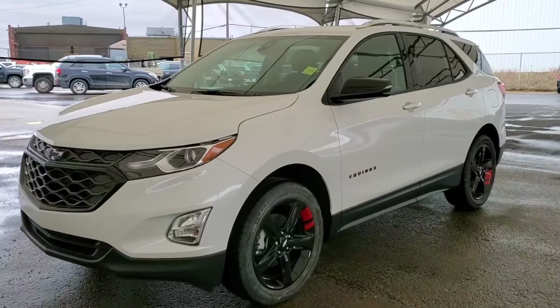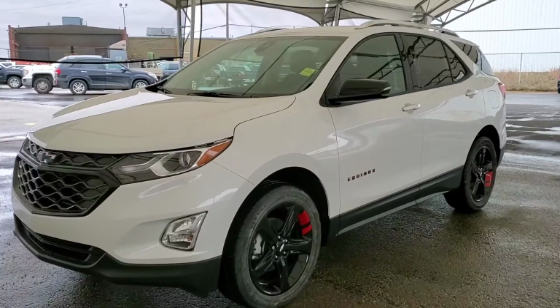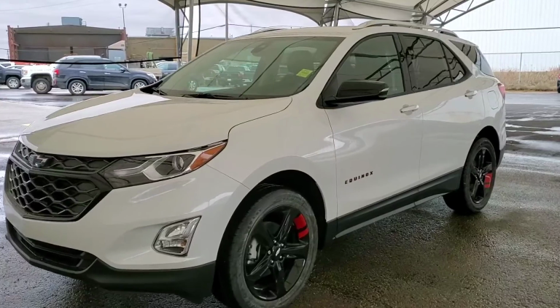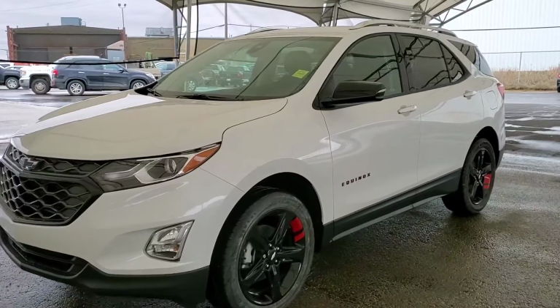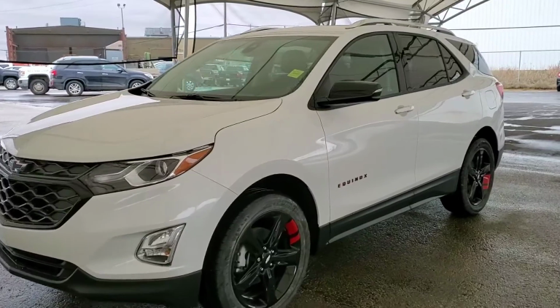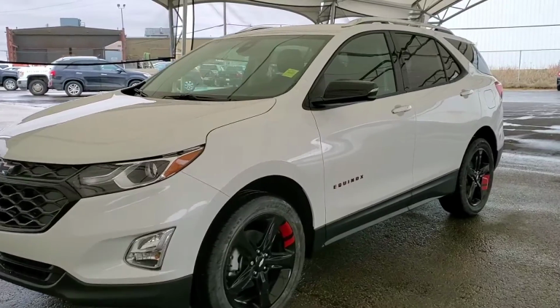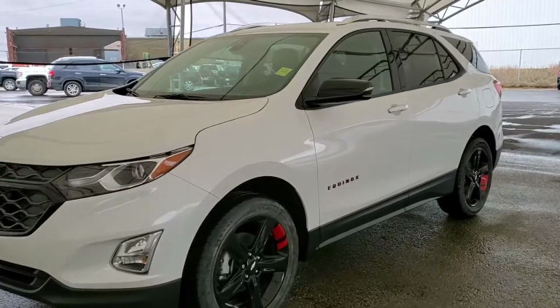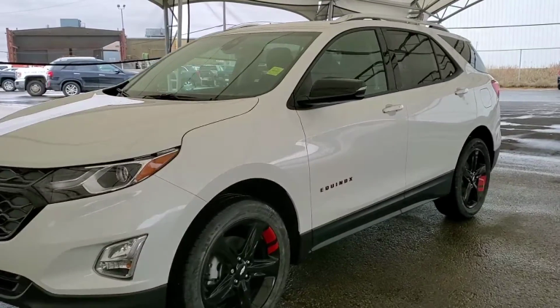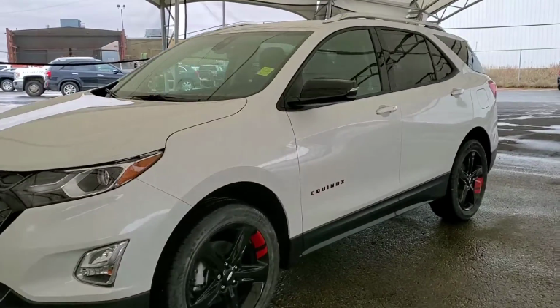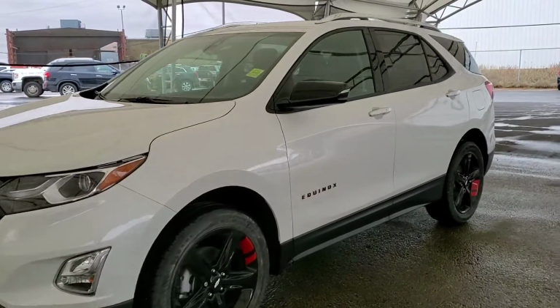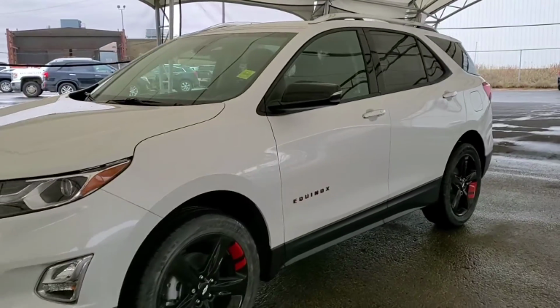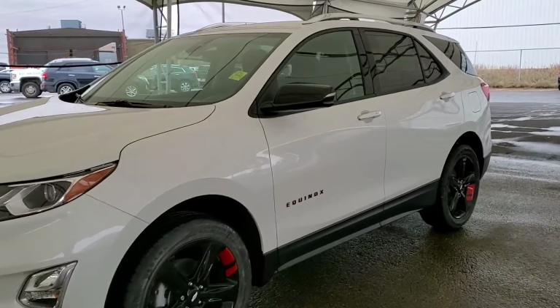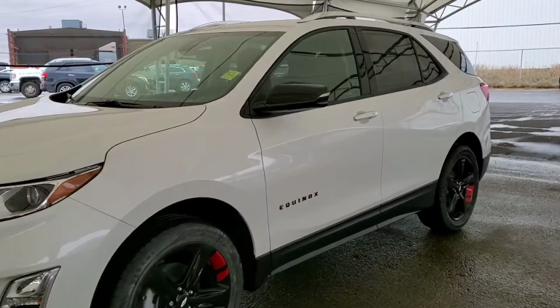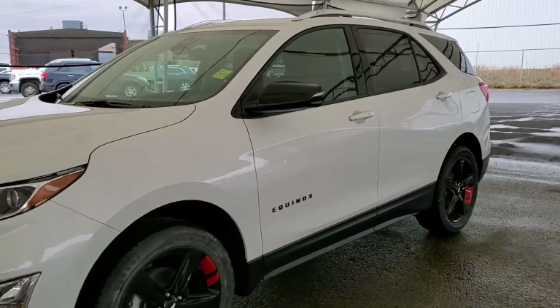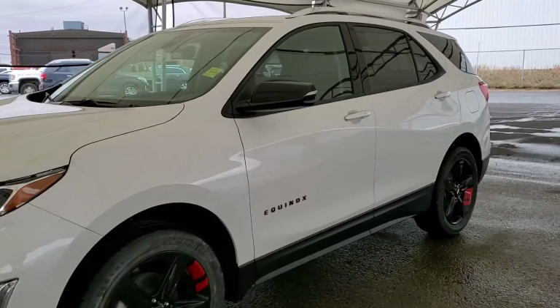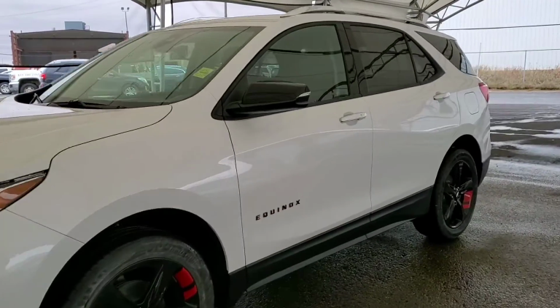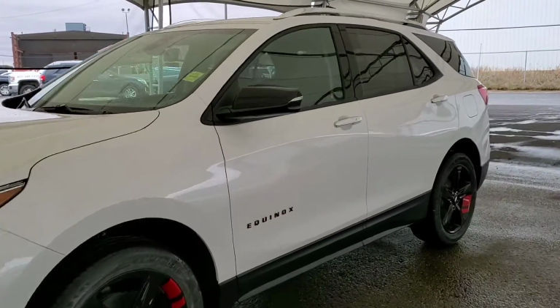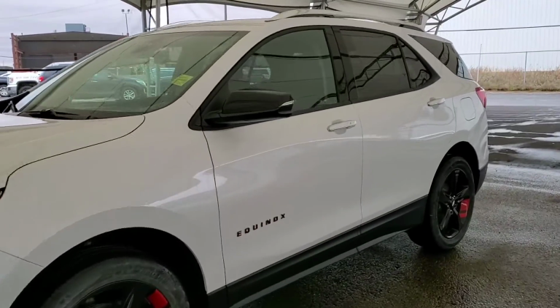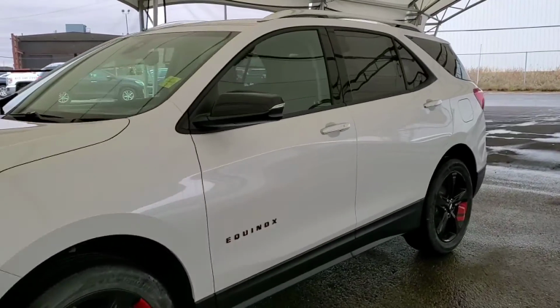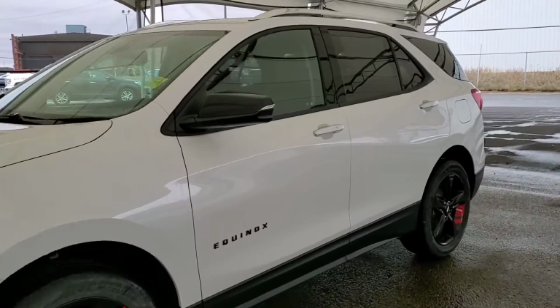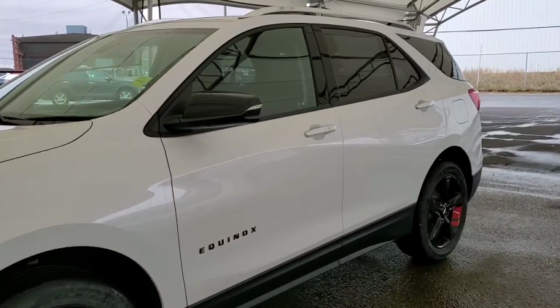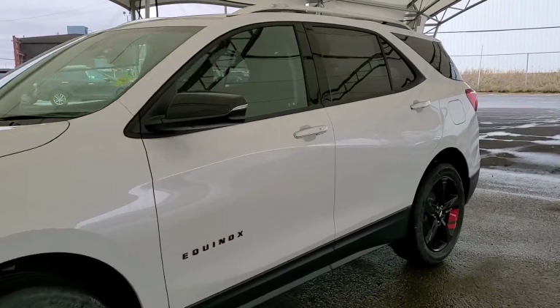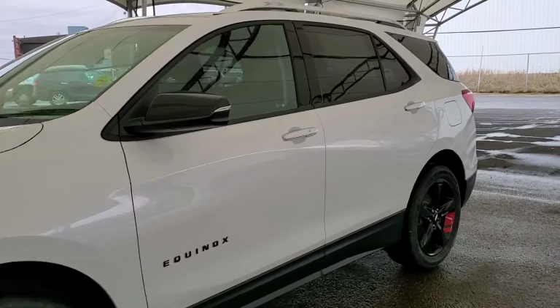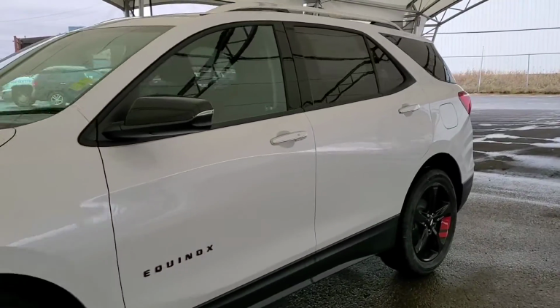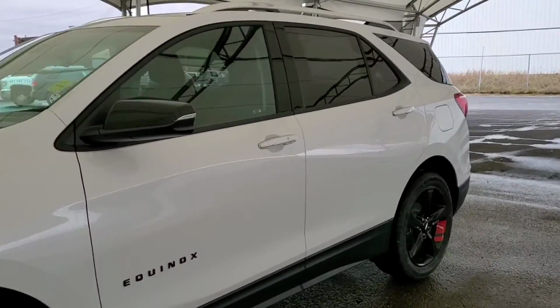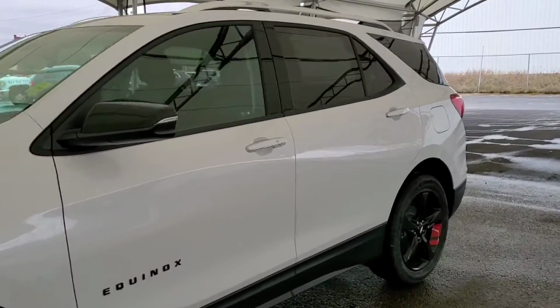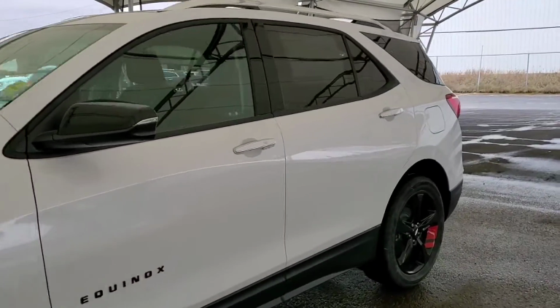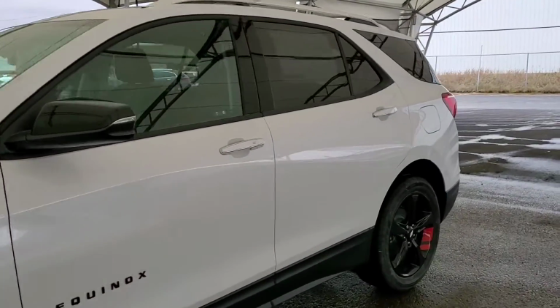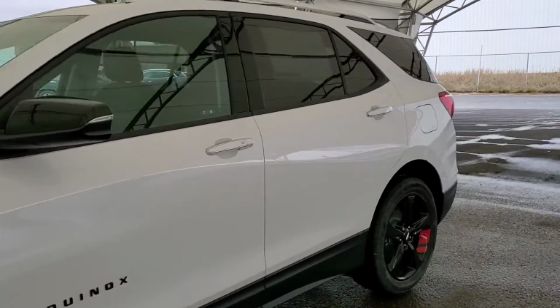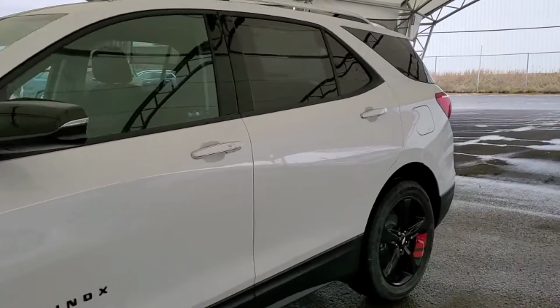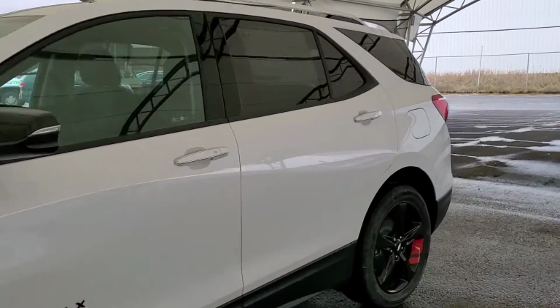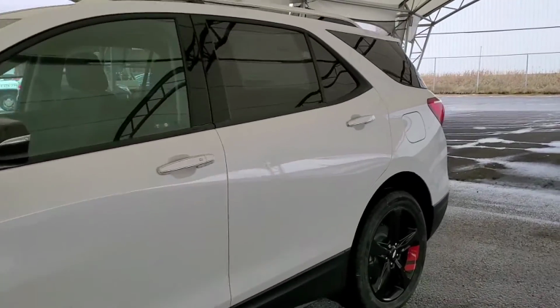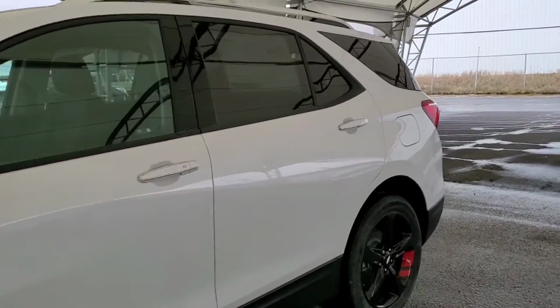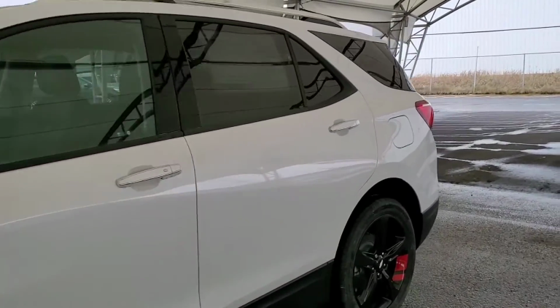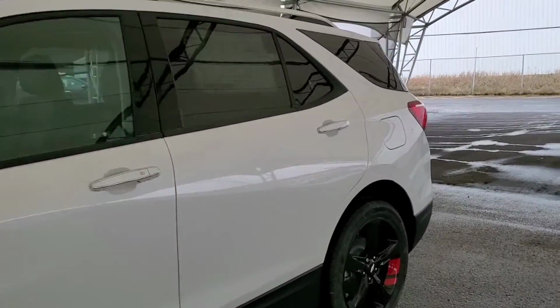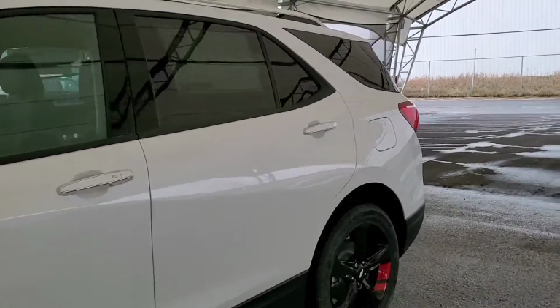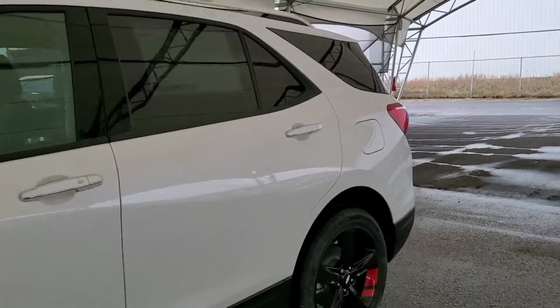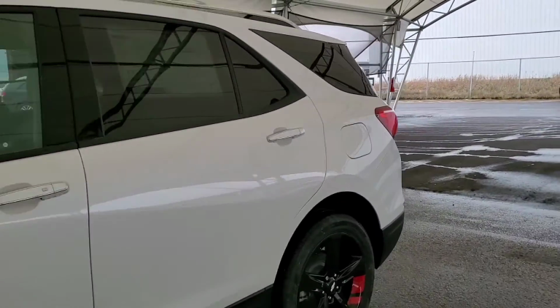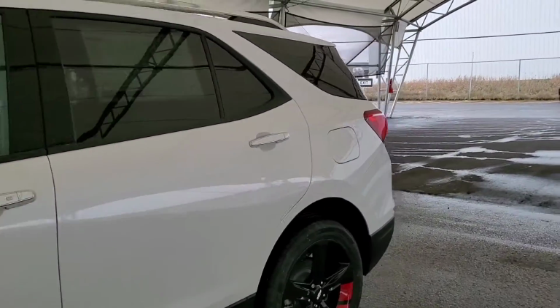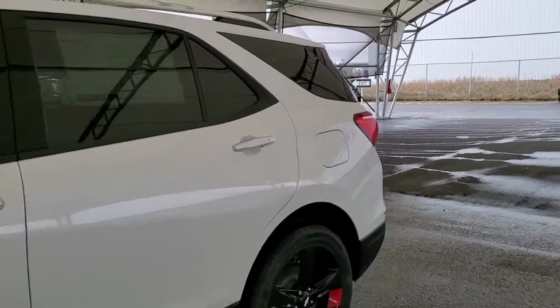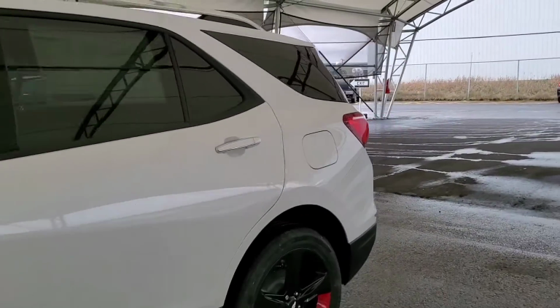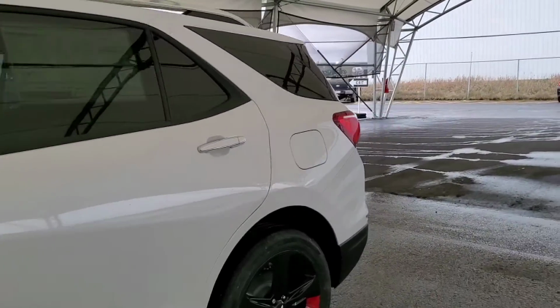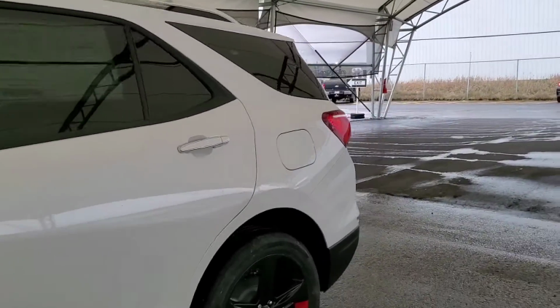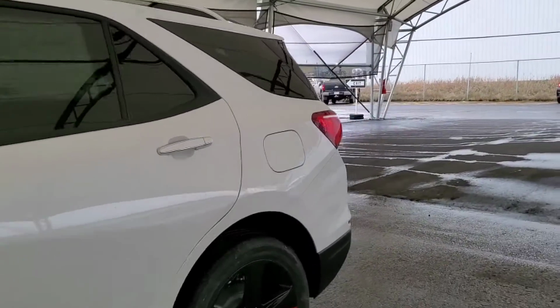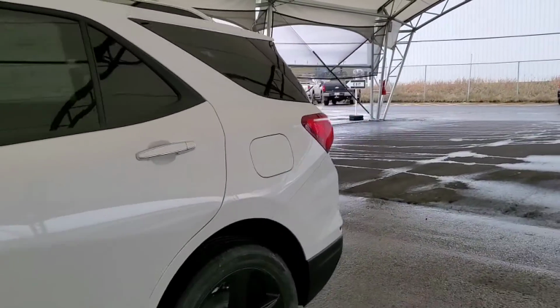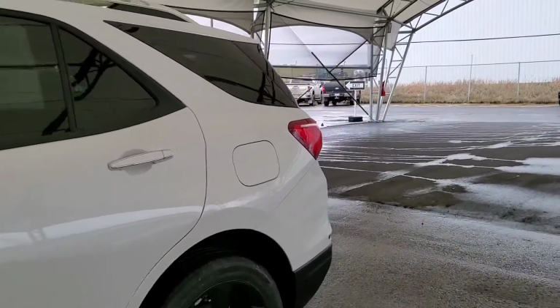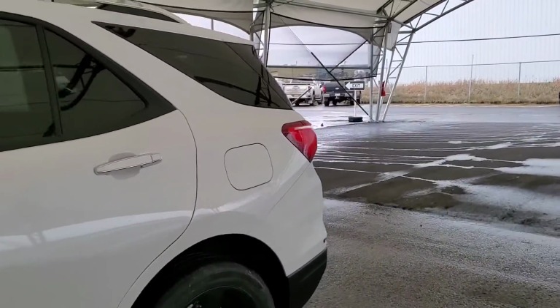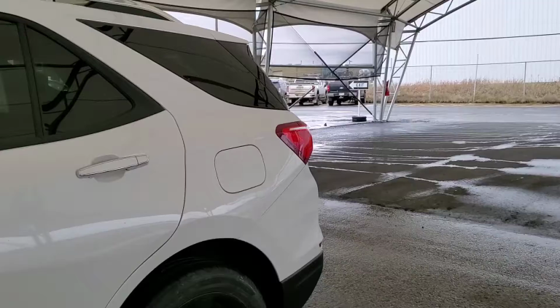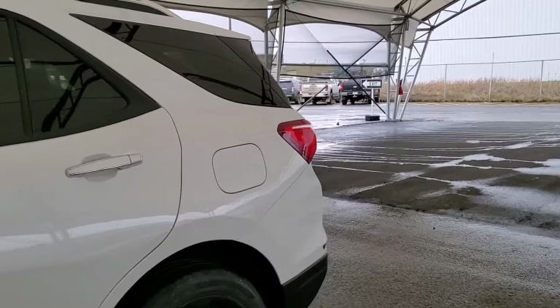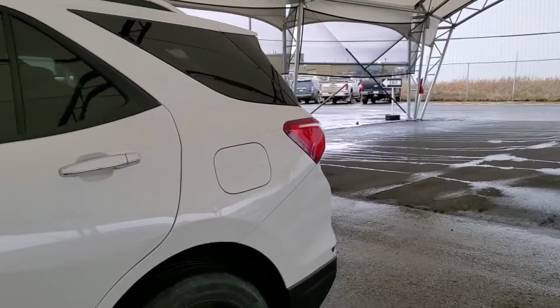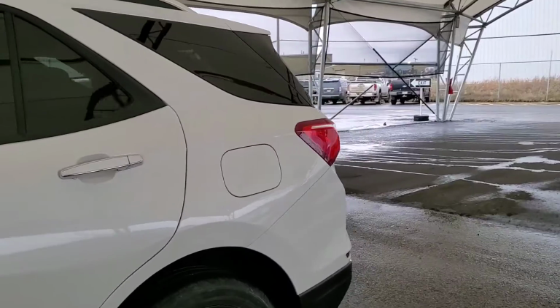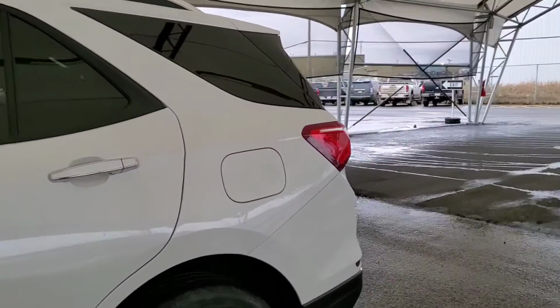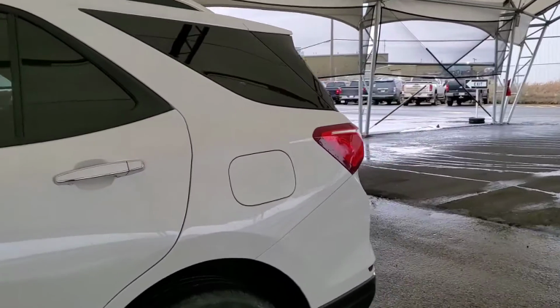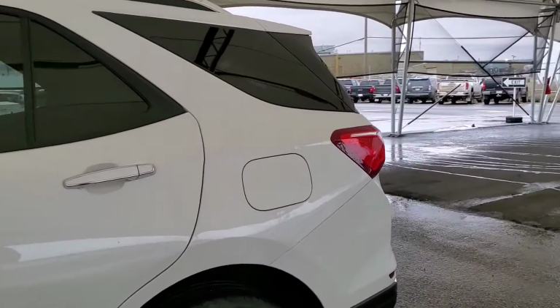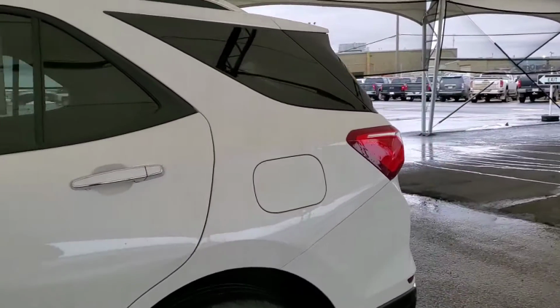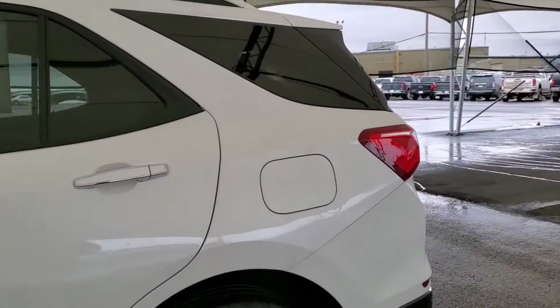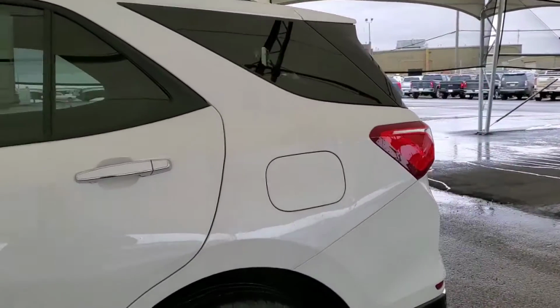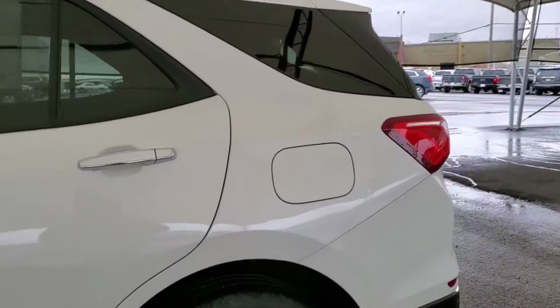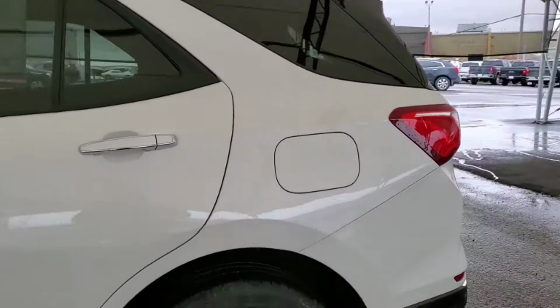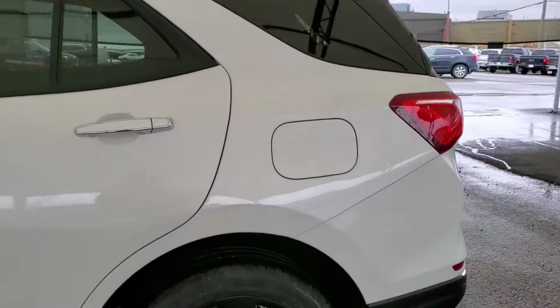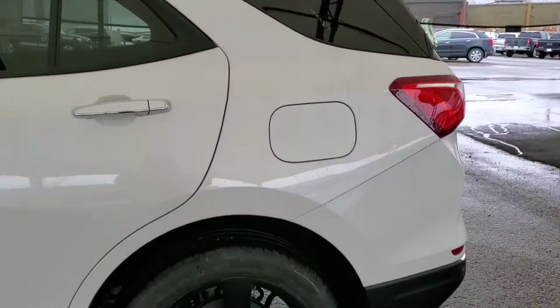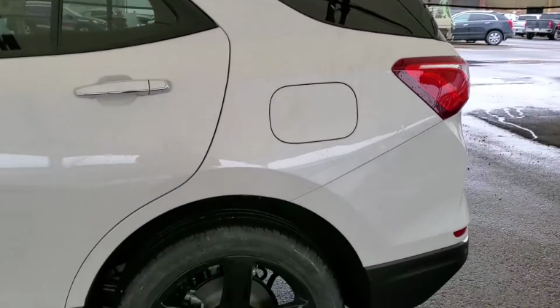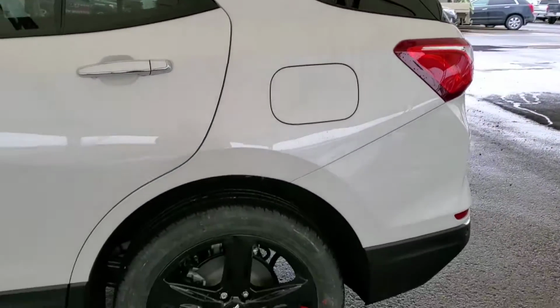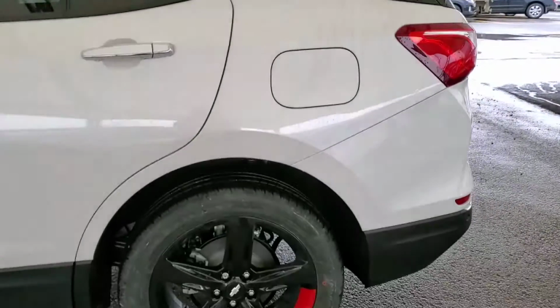Welcome to Davis Chevrolet. This is a brand new 2021 Chevy Equinox in Iridescent Pearl.